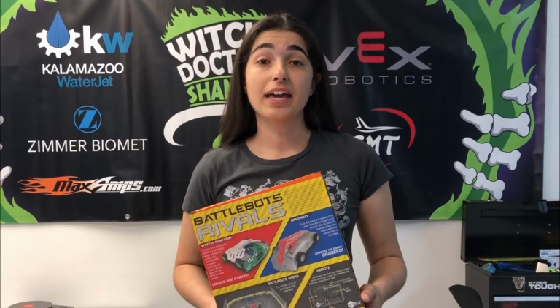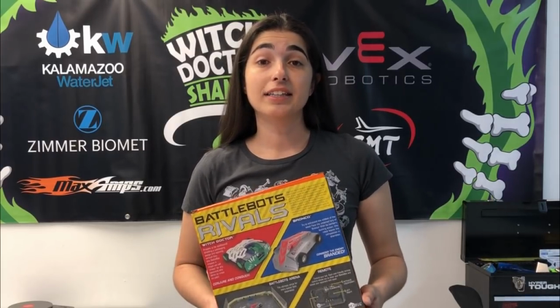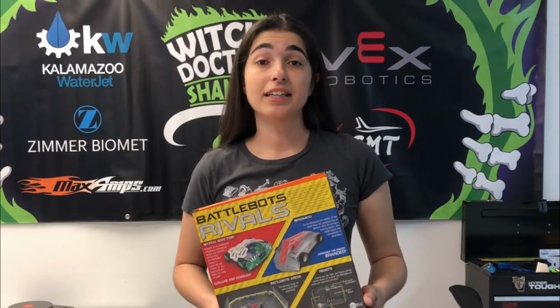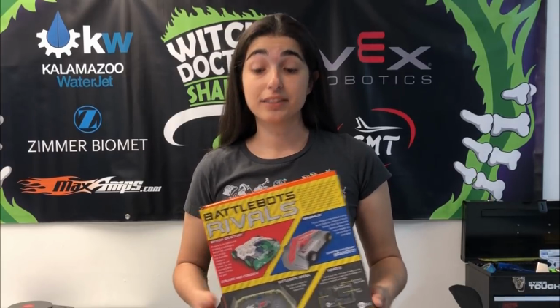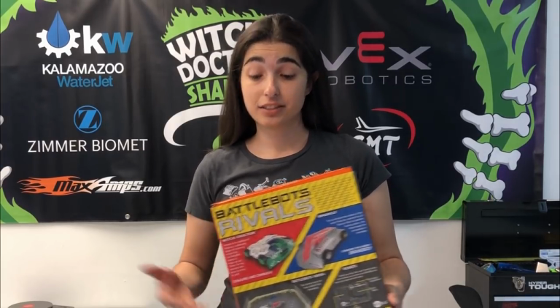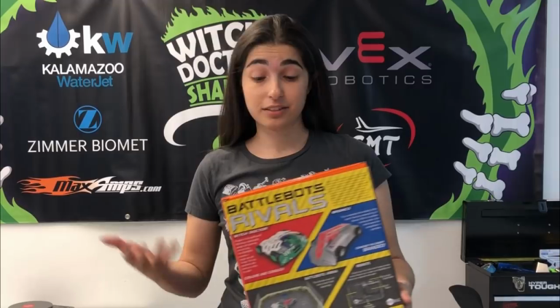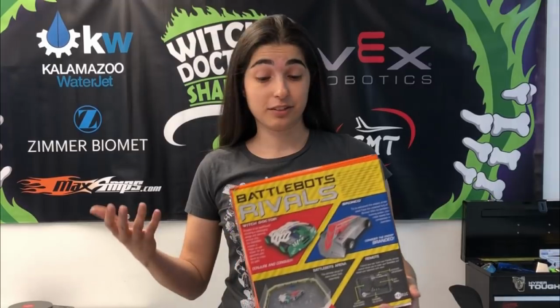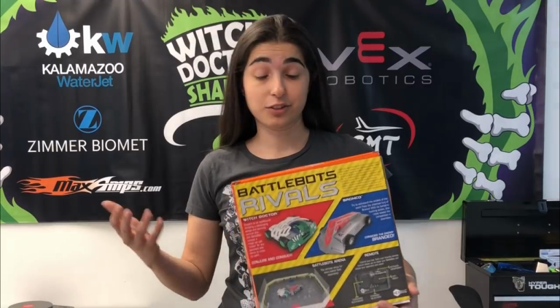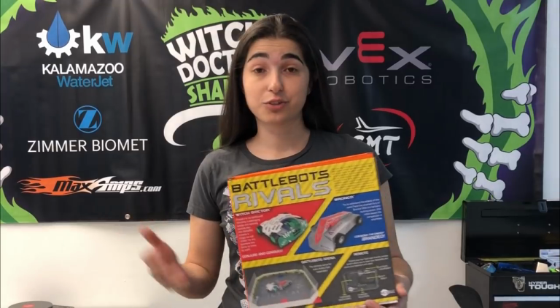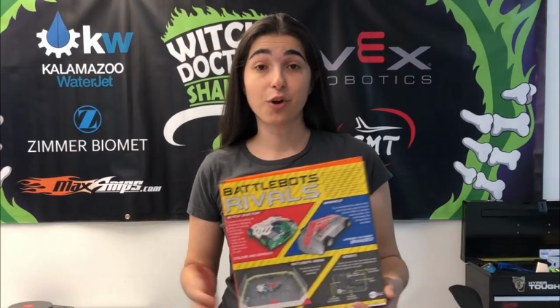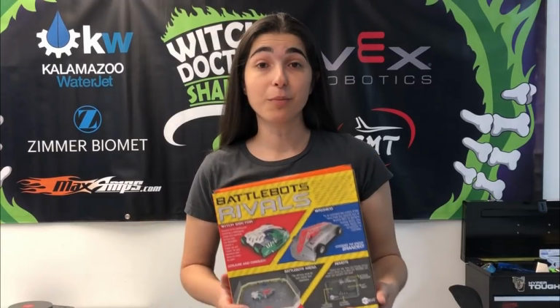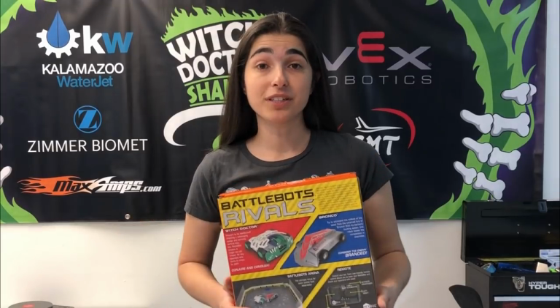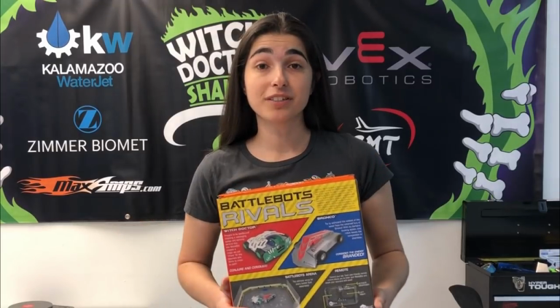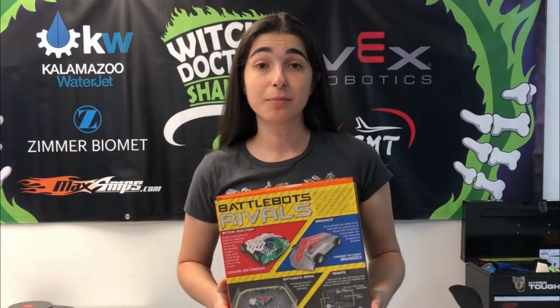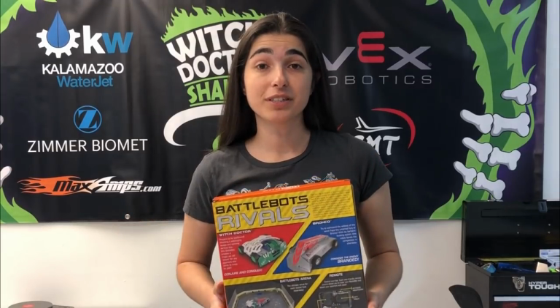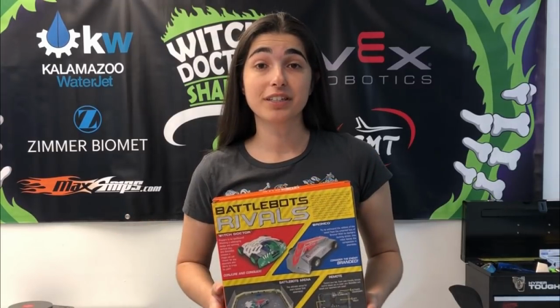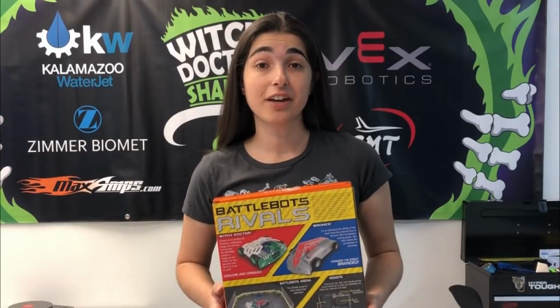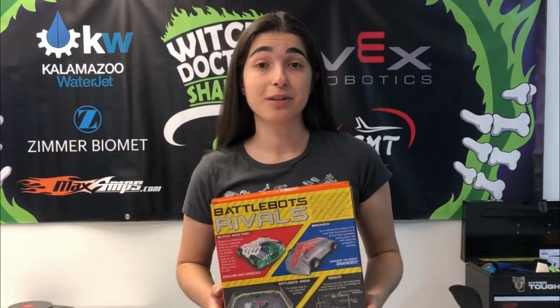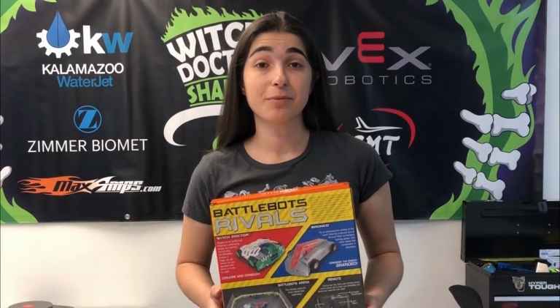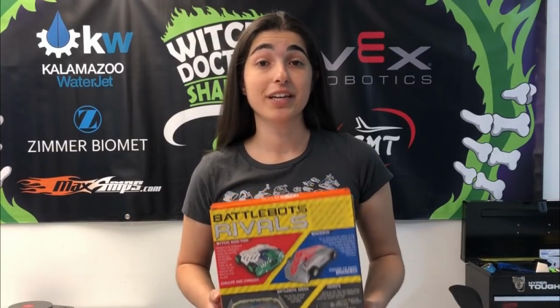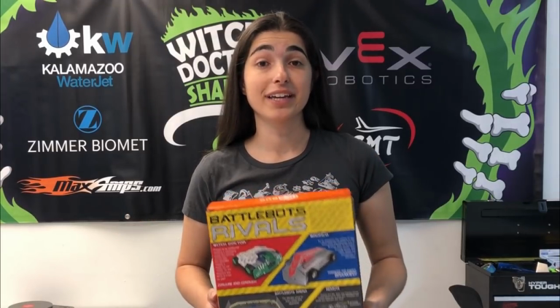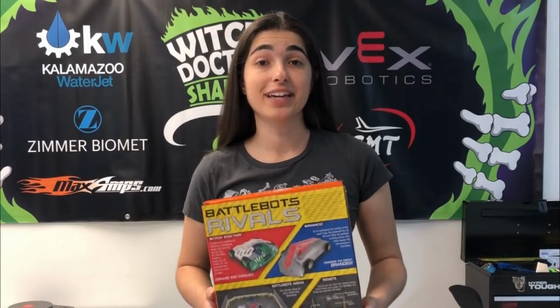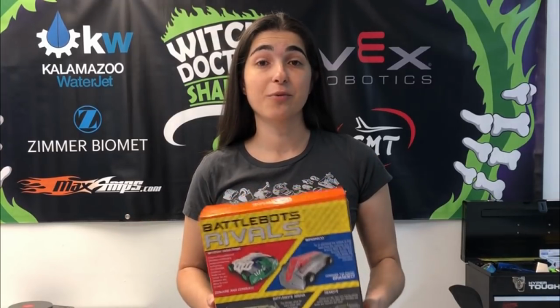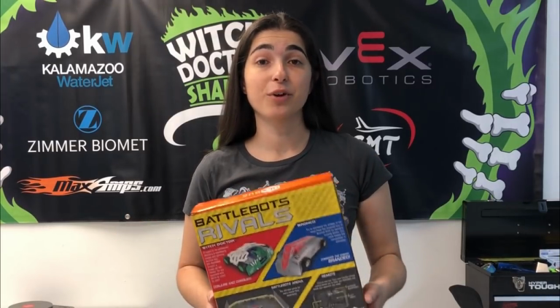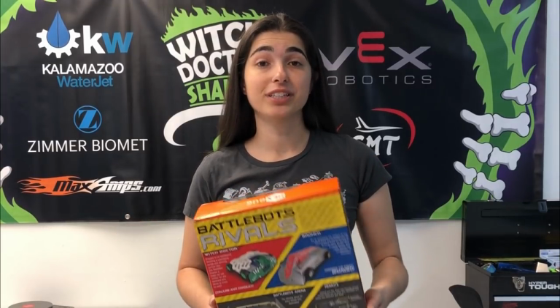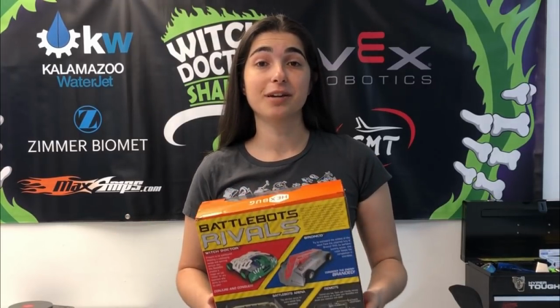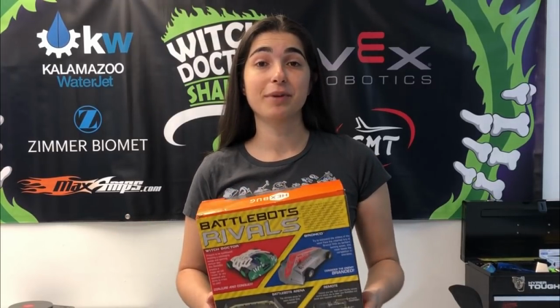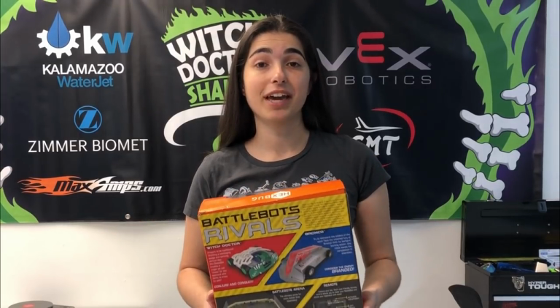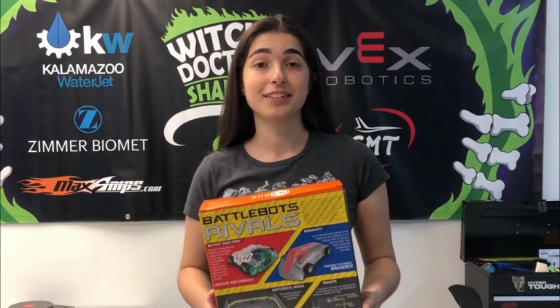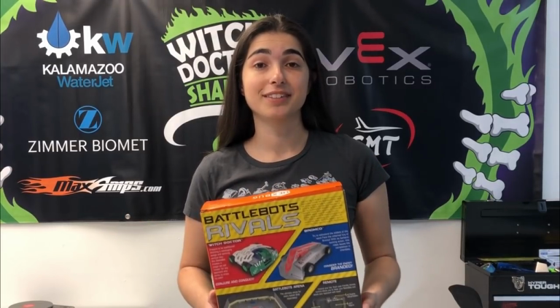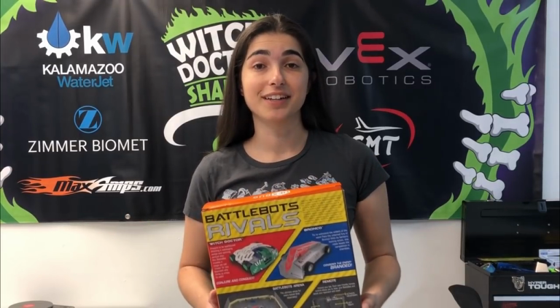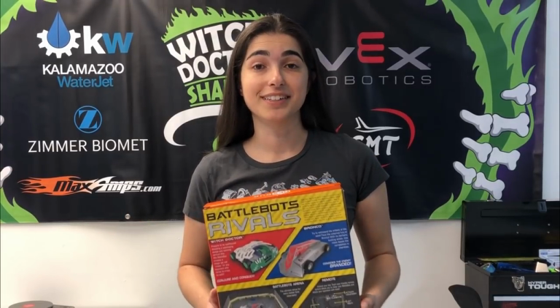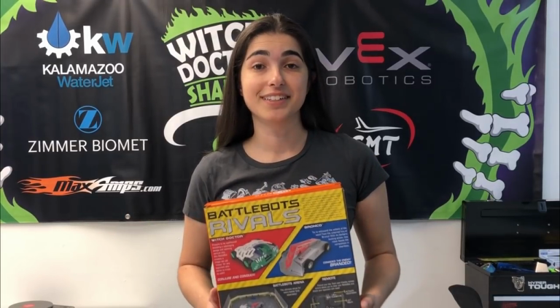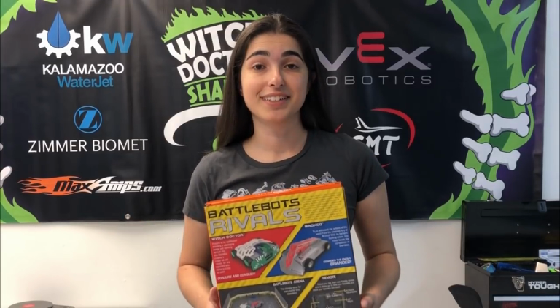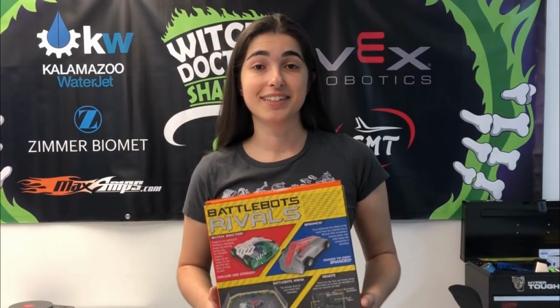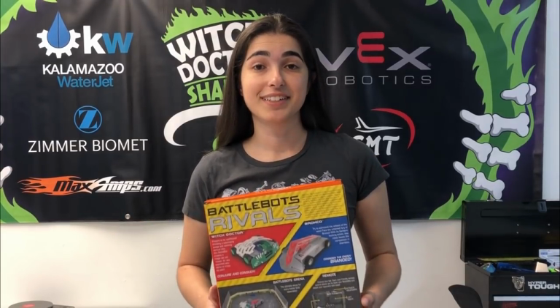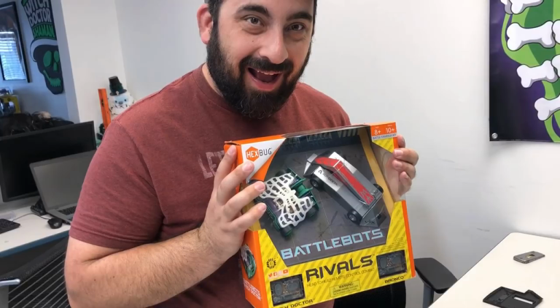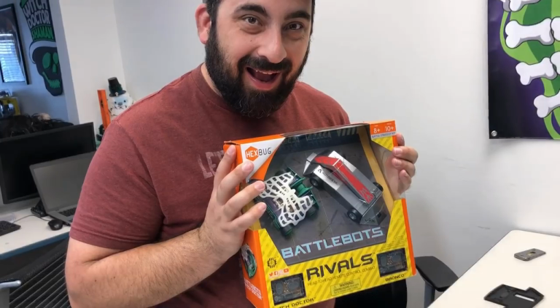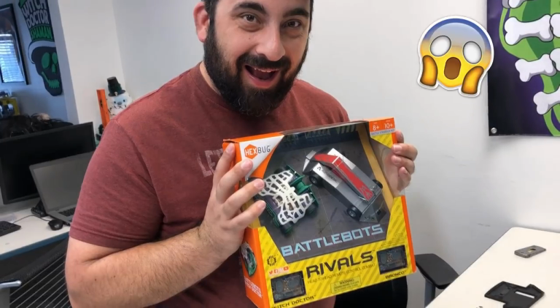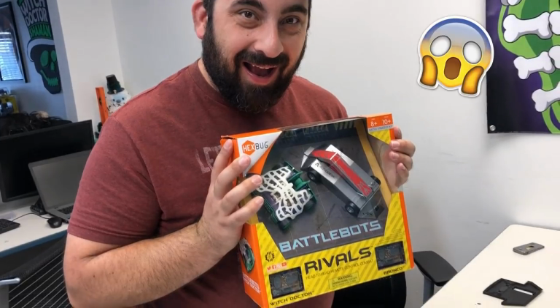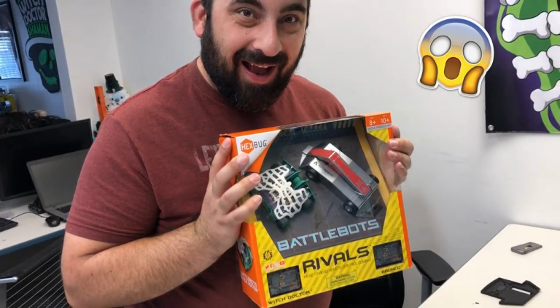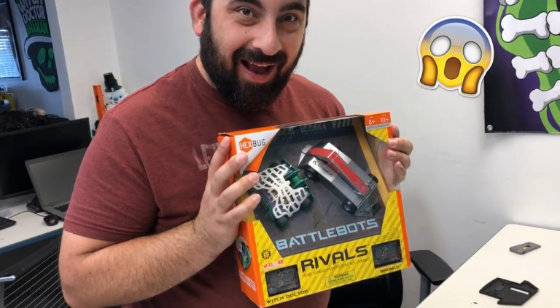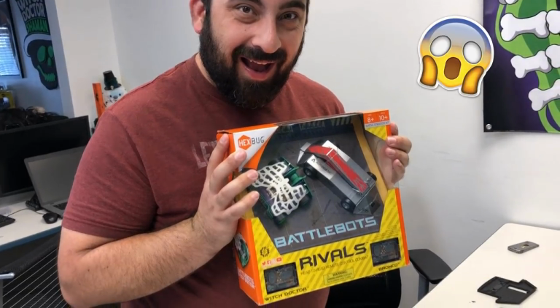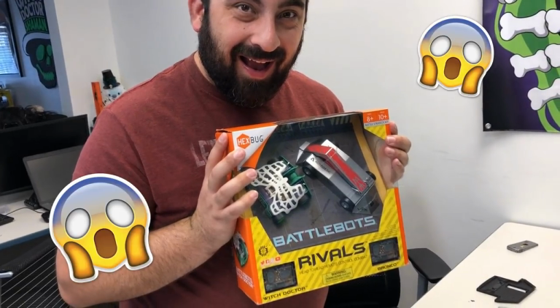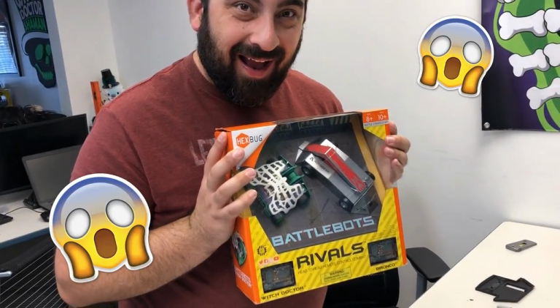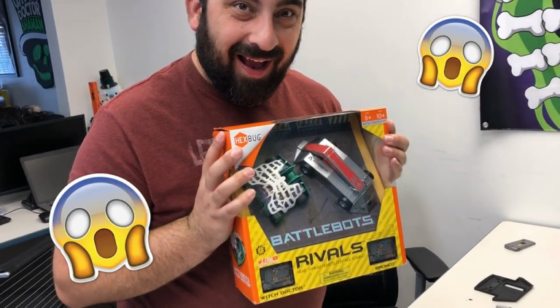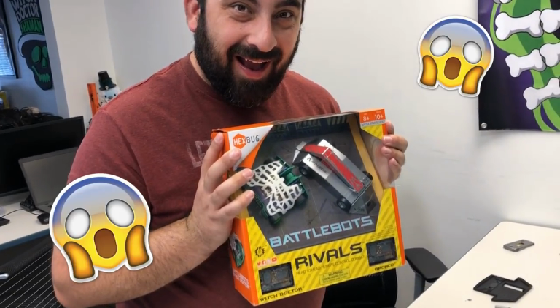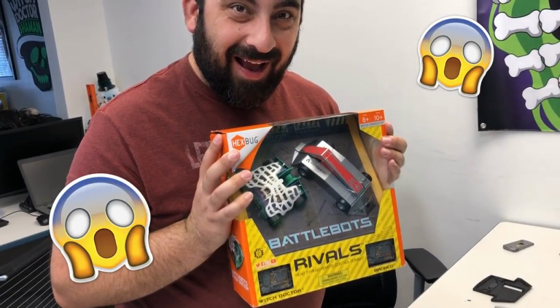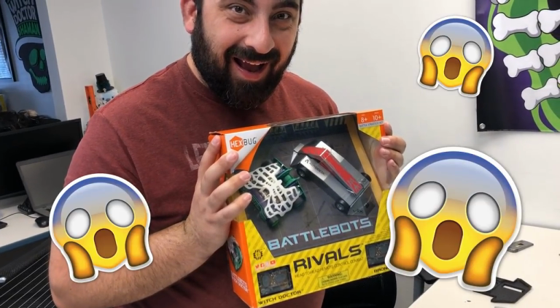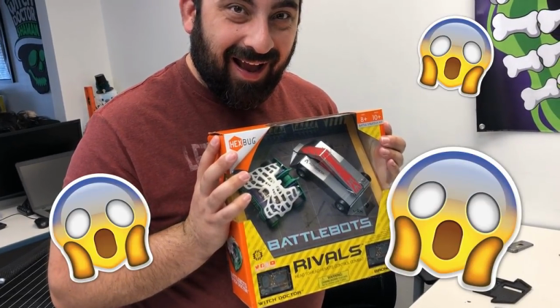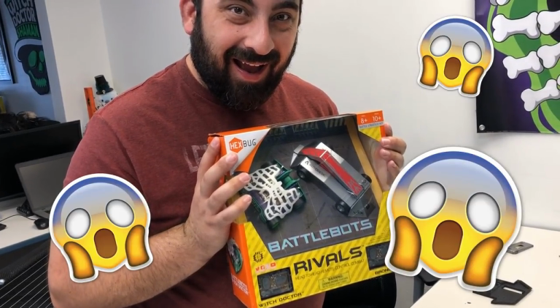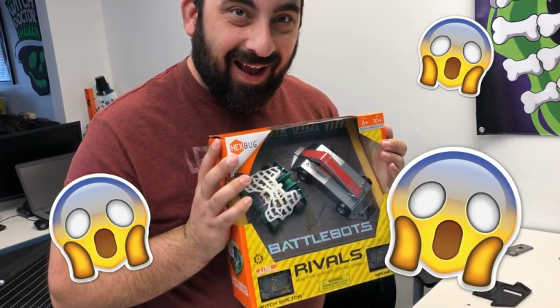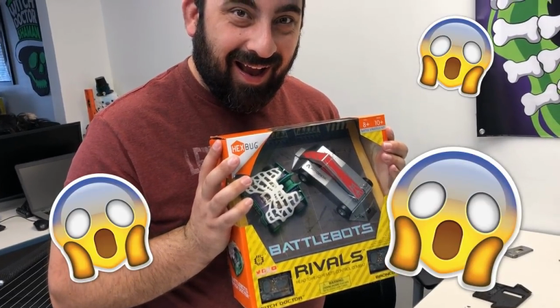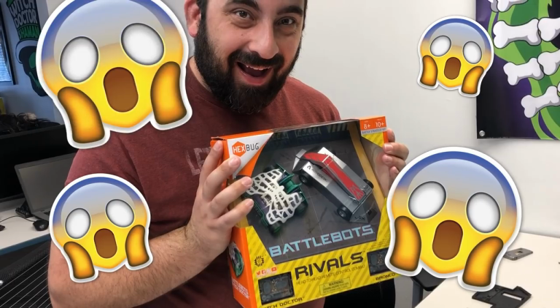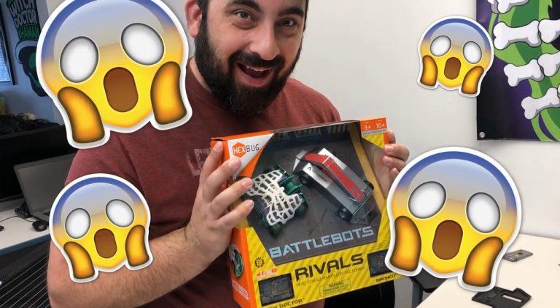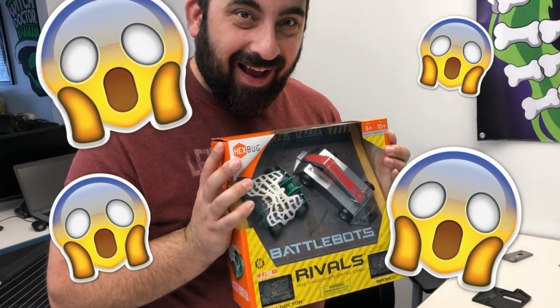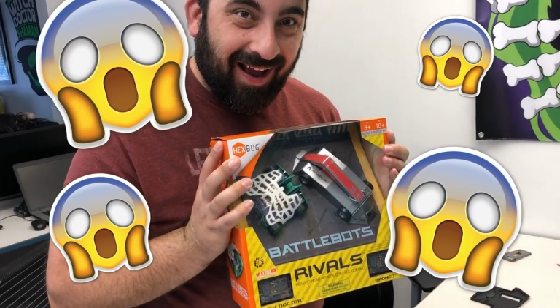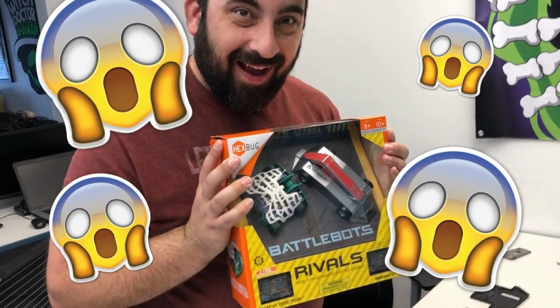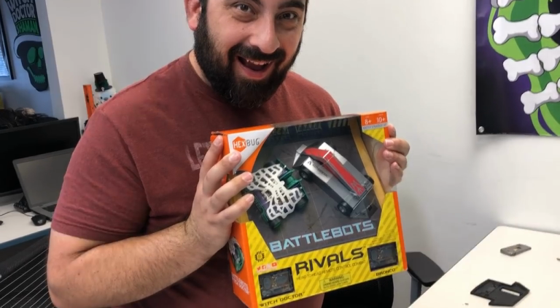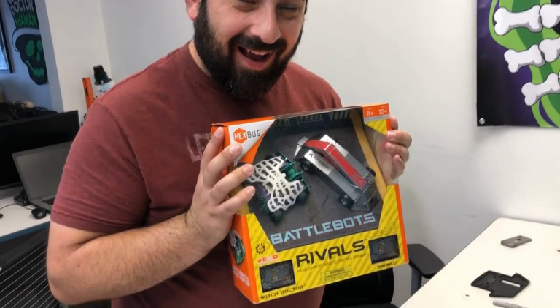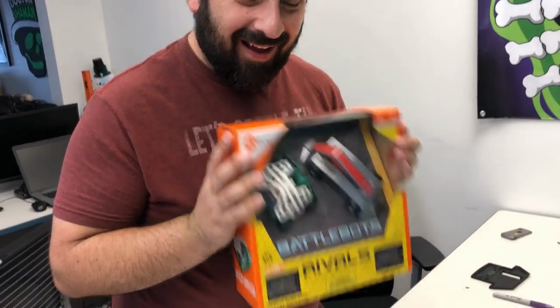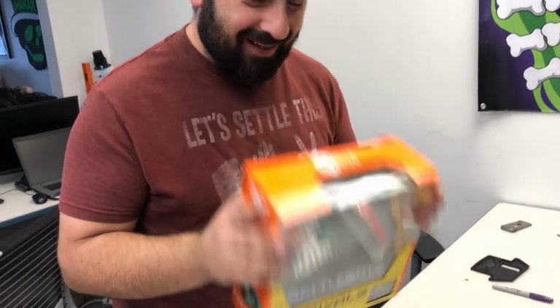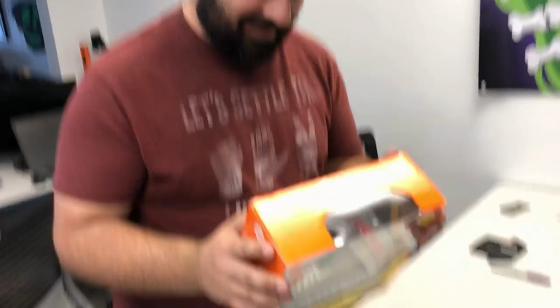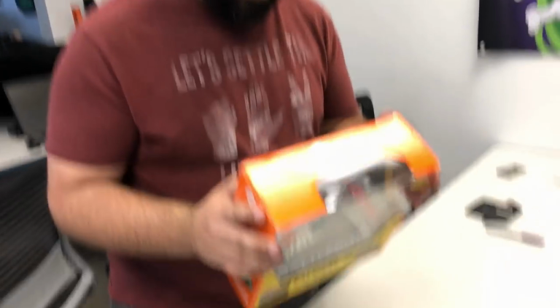Let's just open this up and see how they play — I can't wait to get my hands on it. Okay, you can go ahead and open it.